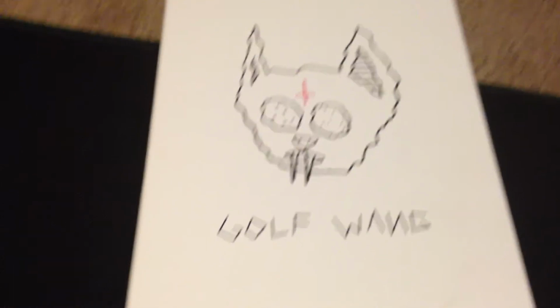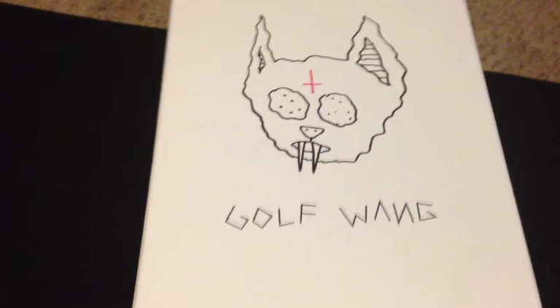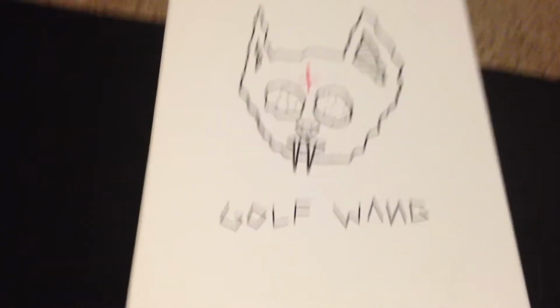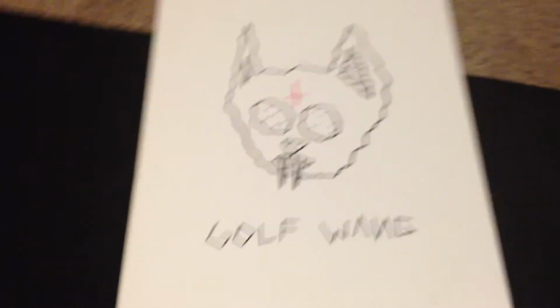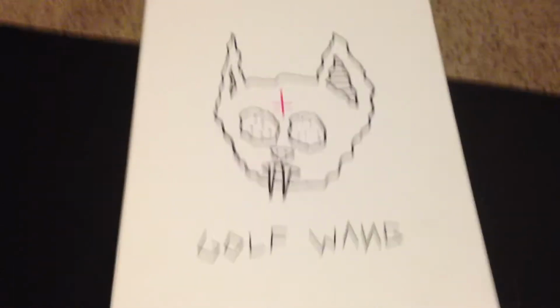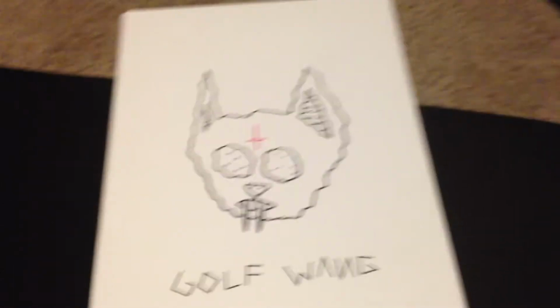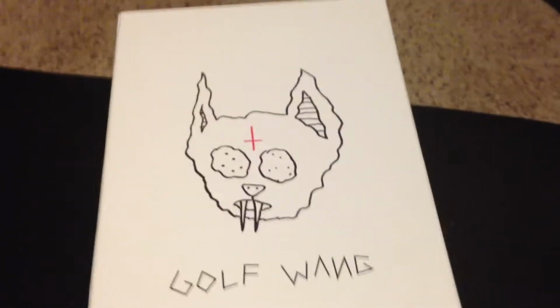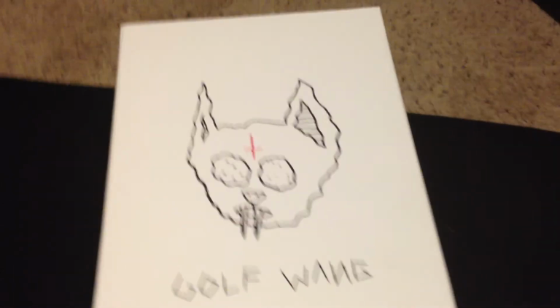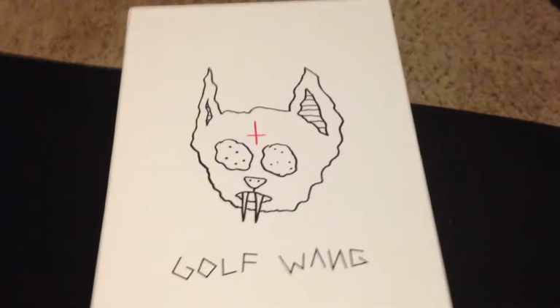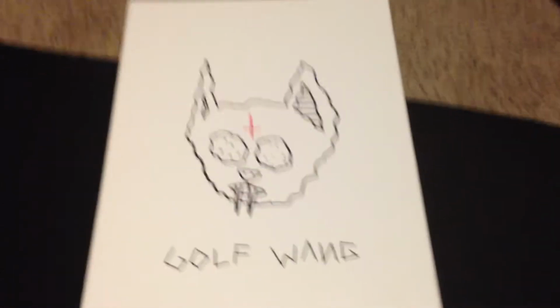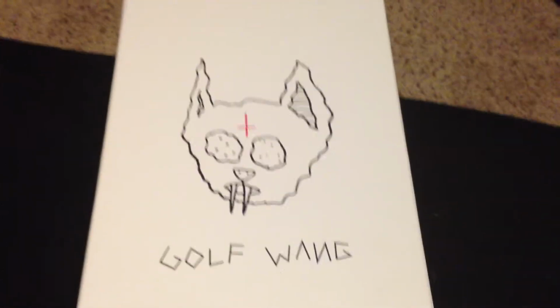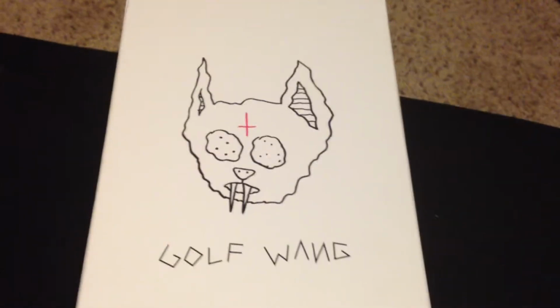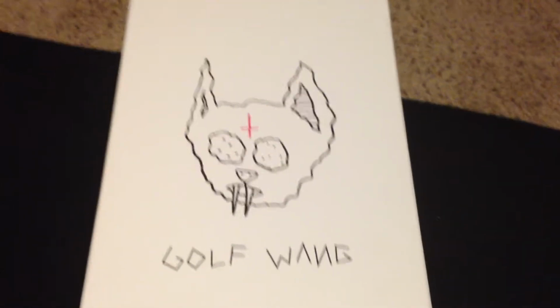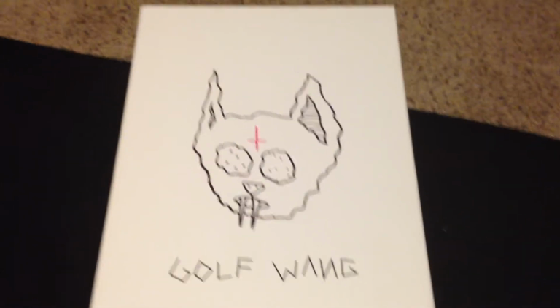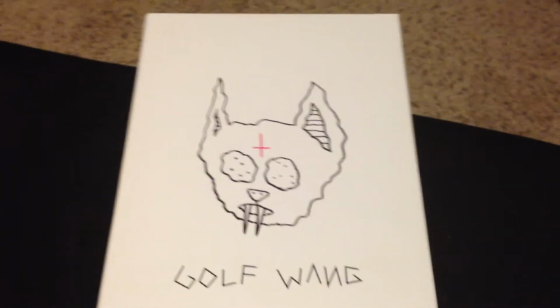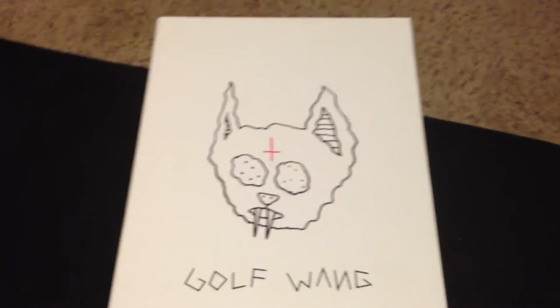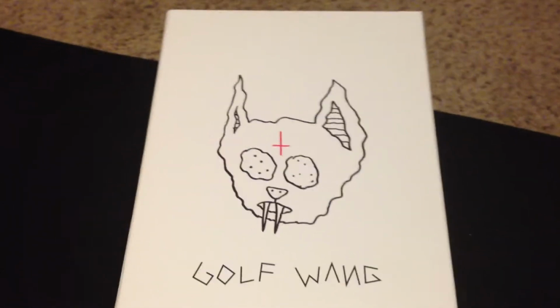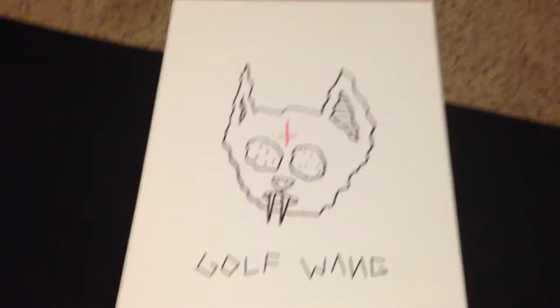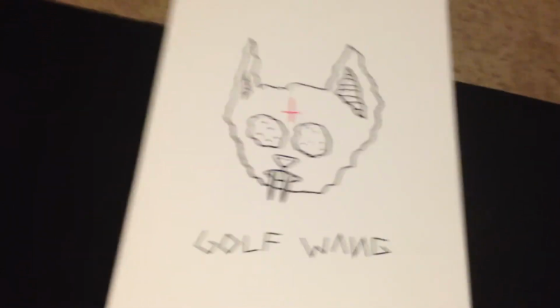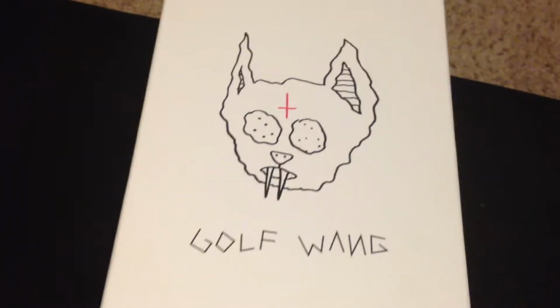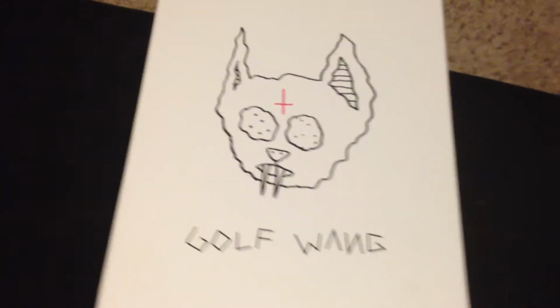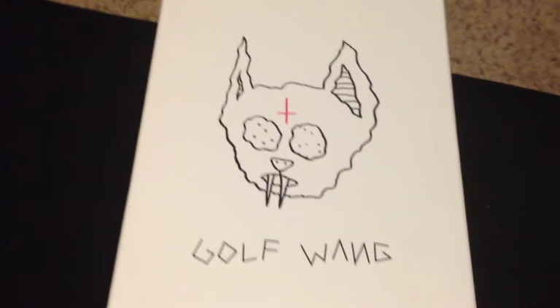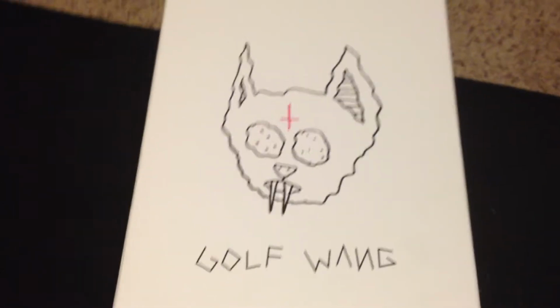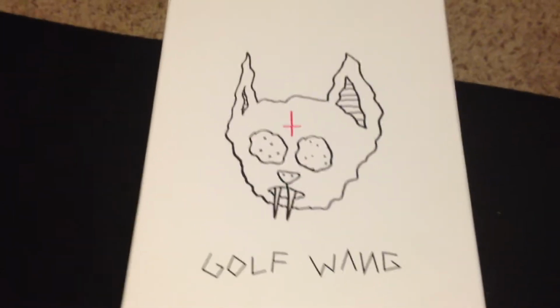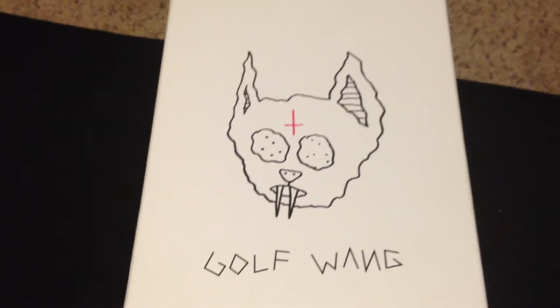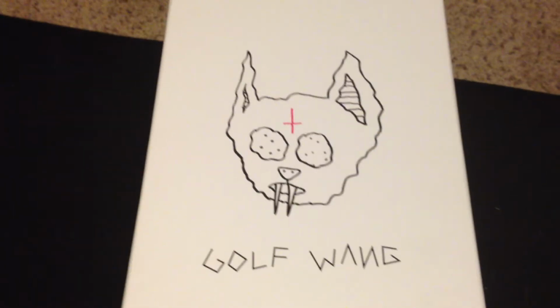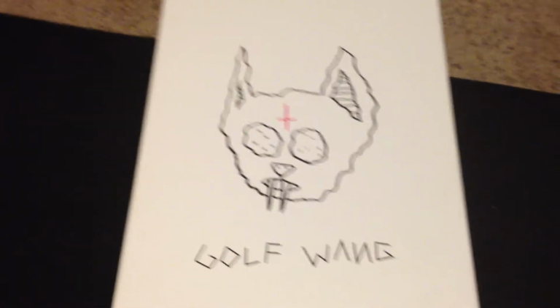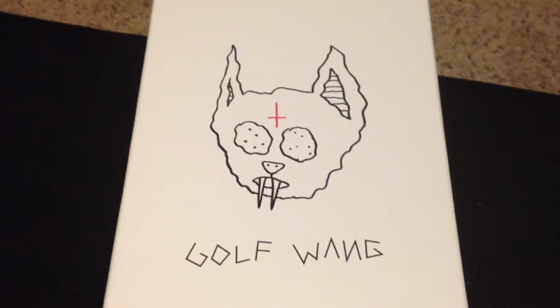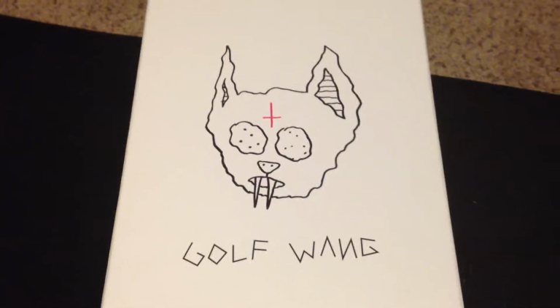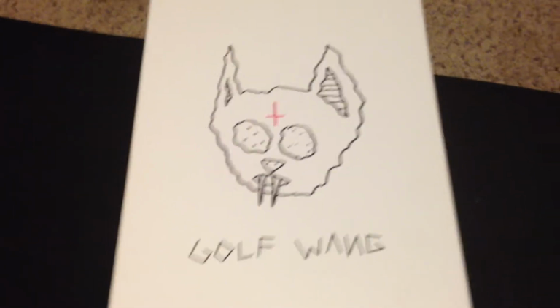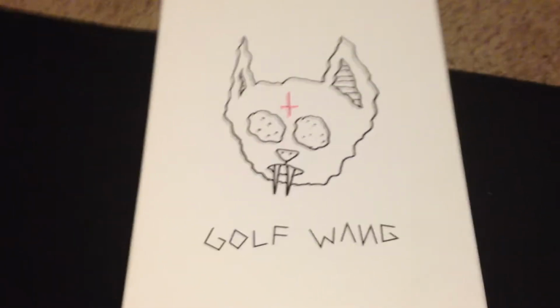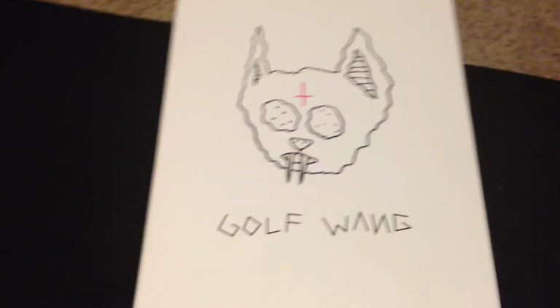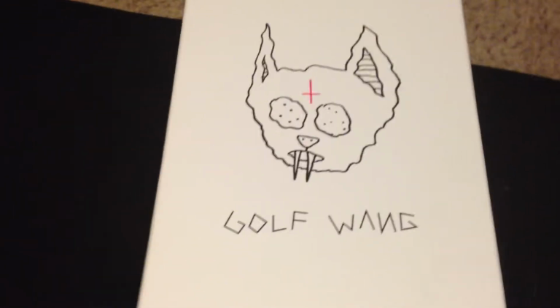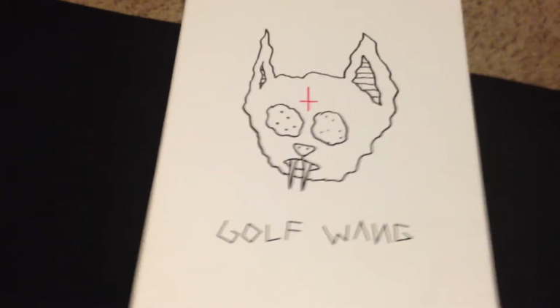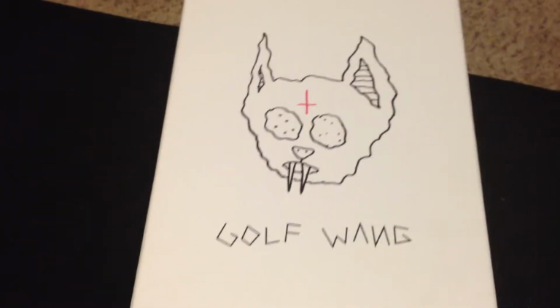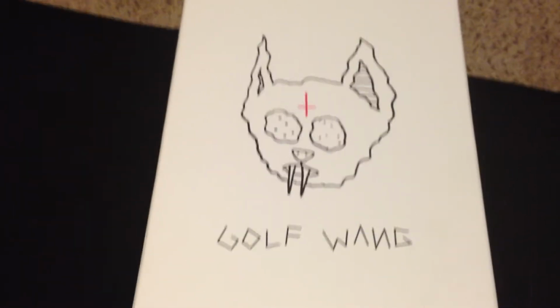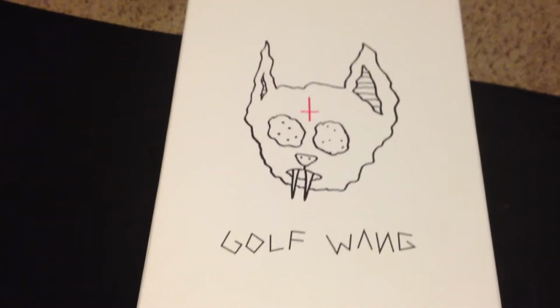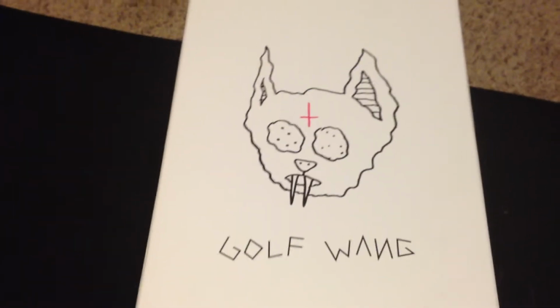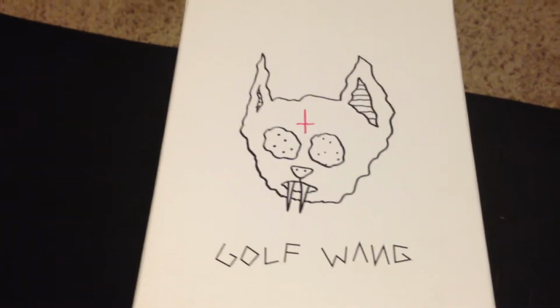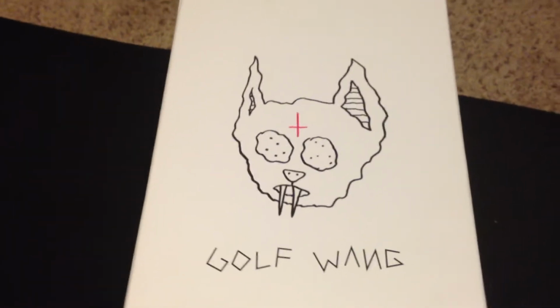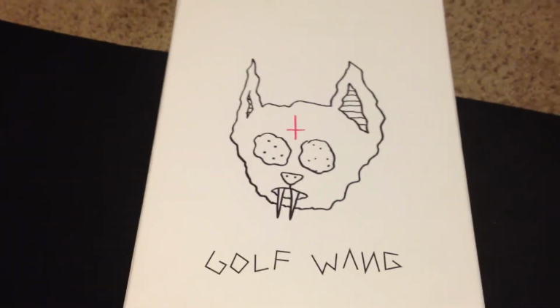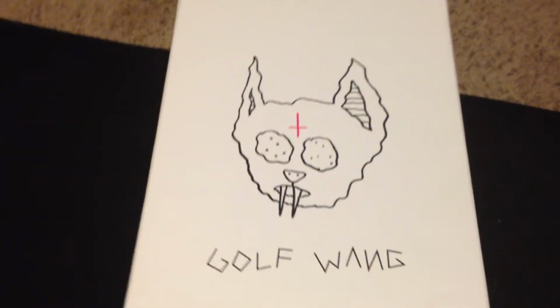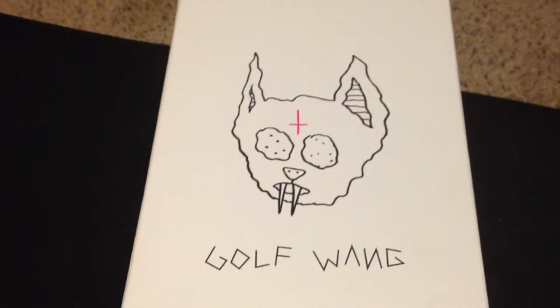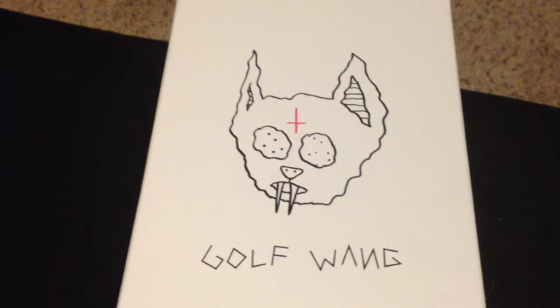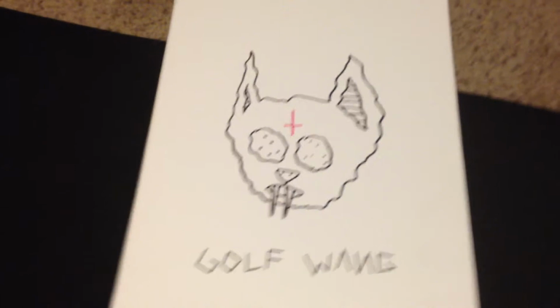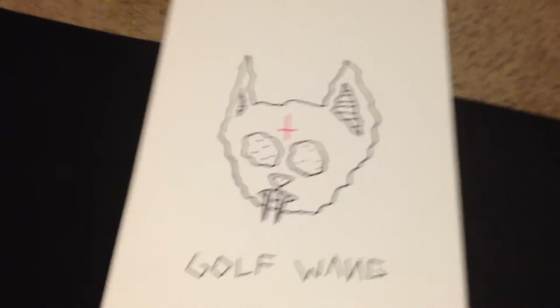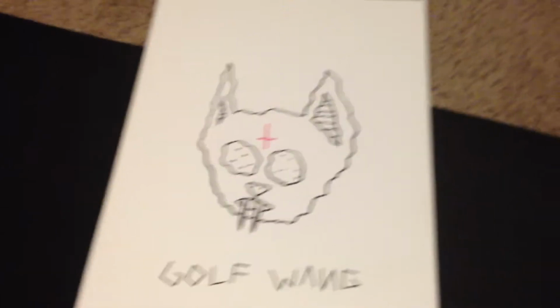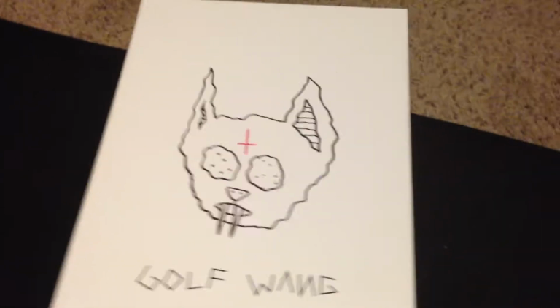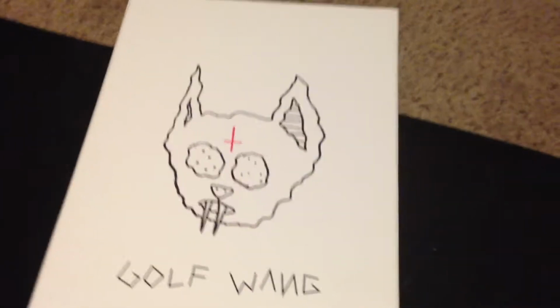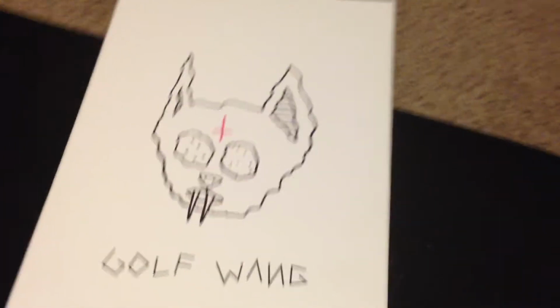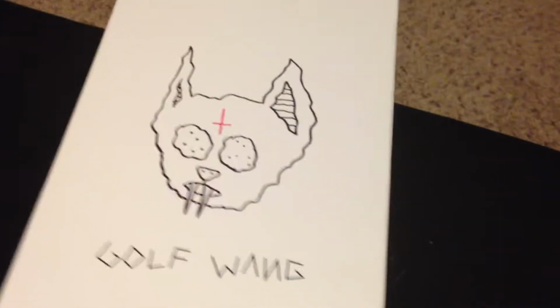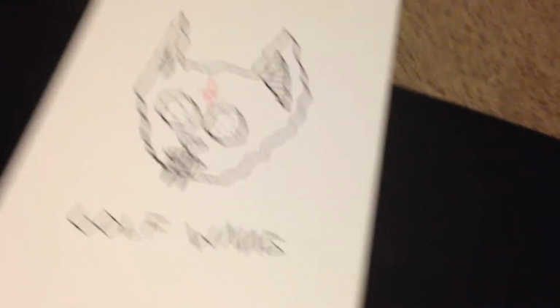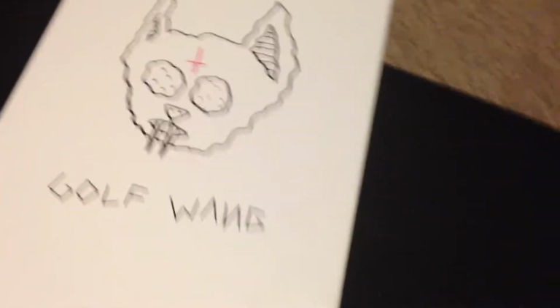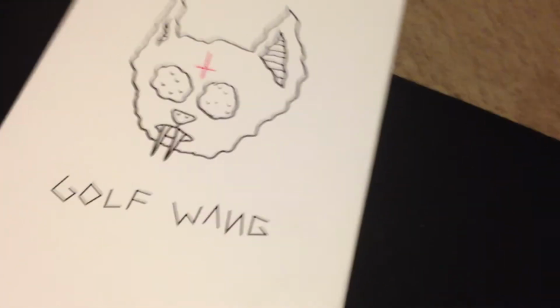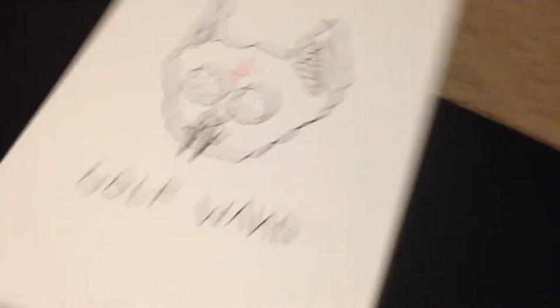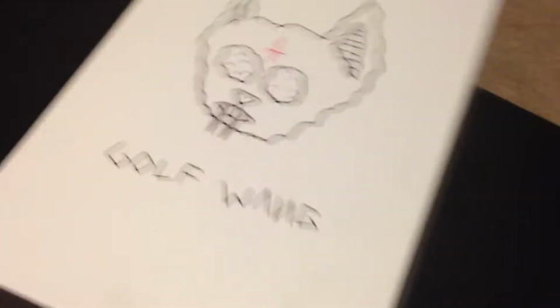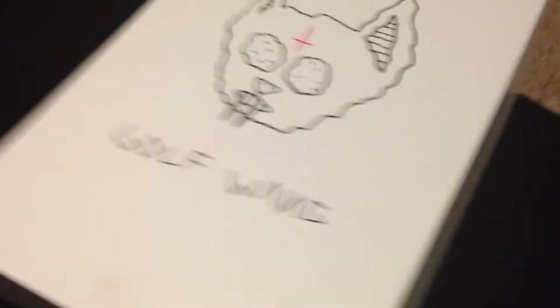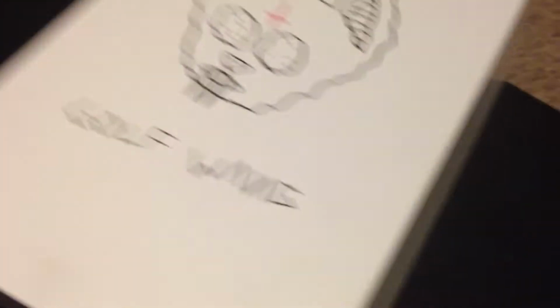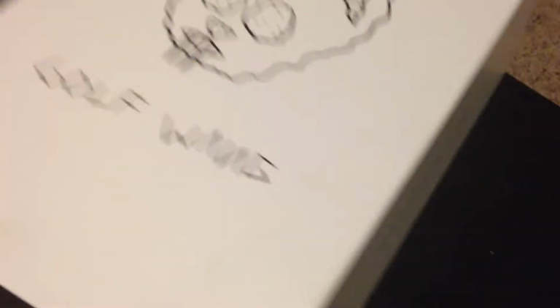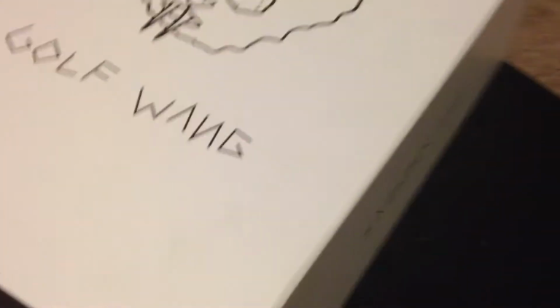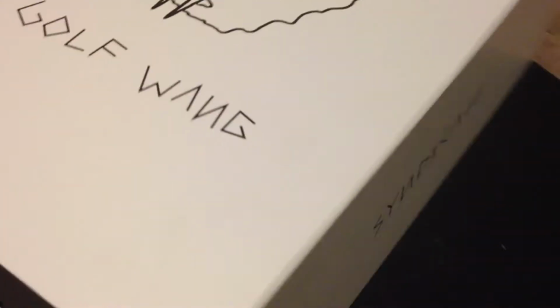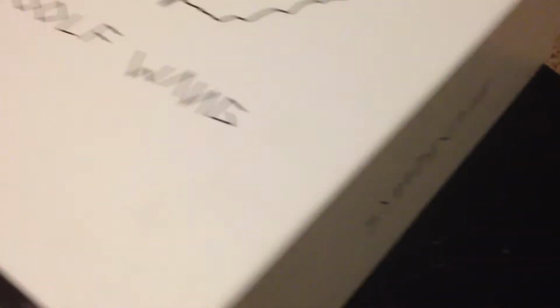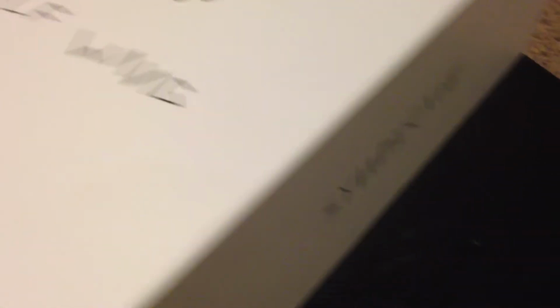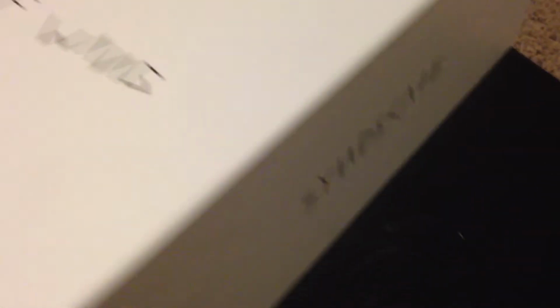Hi guys, today I'm just going to be doing a little review on the new Golfwang Vans Syndicate.